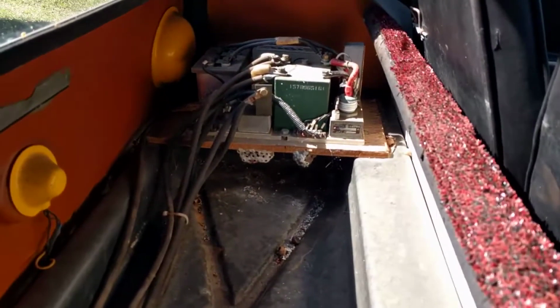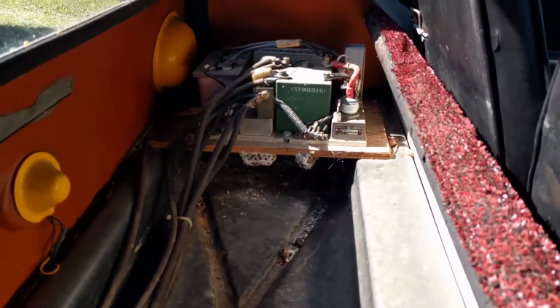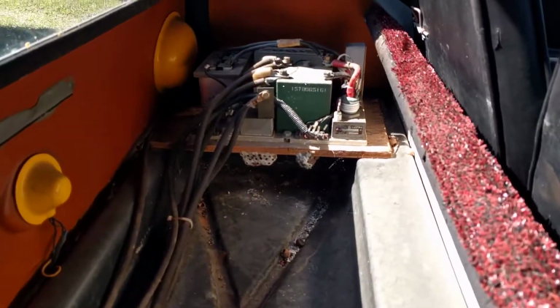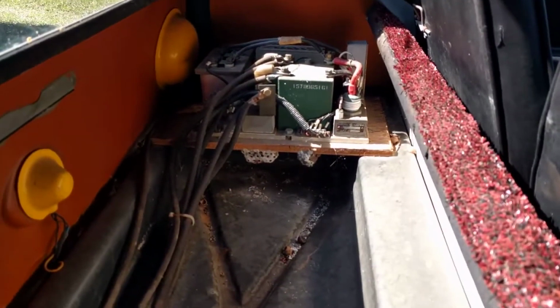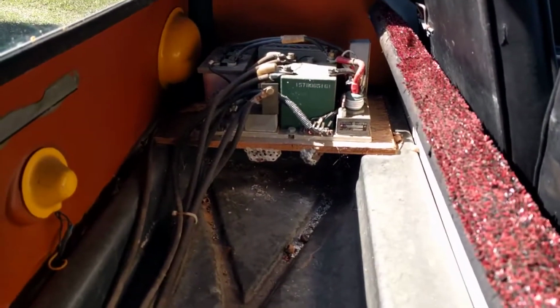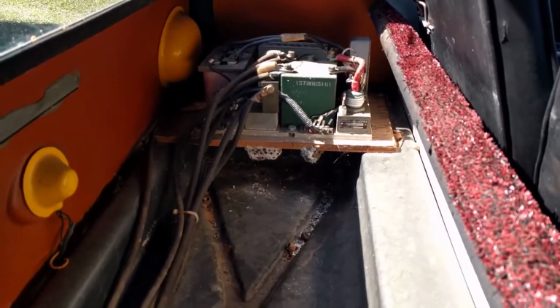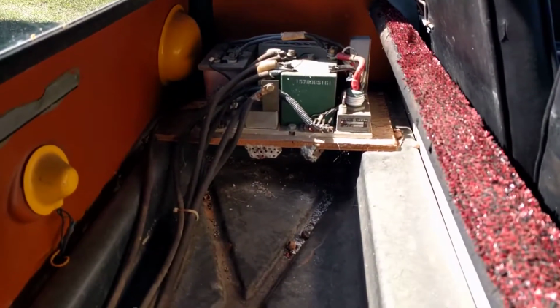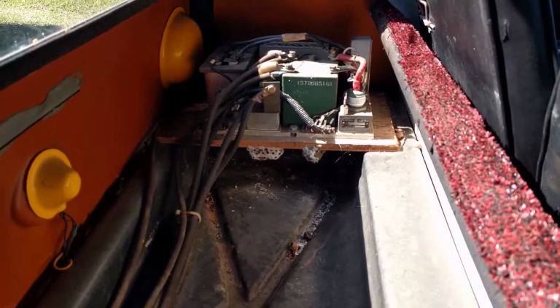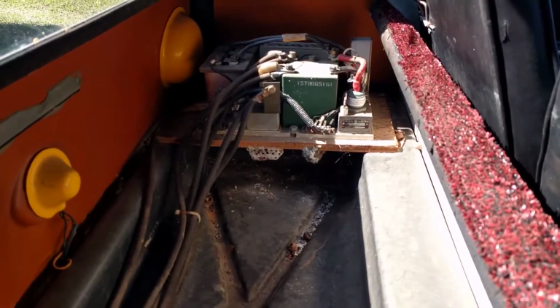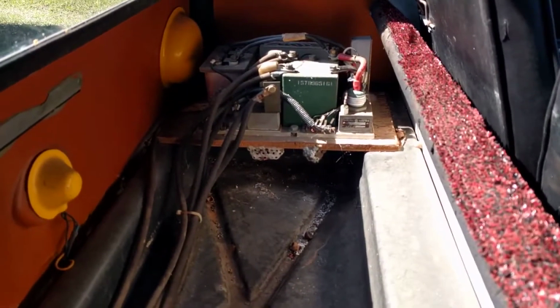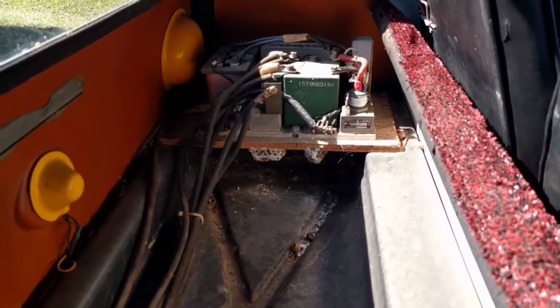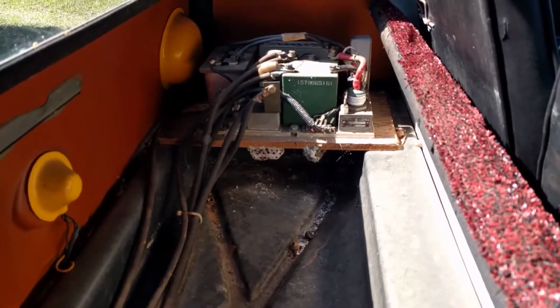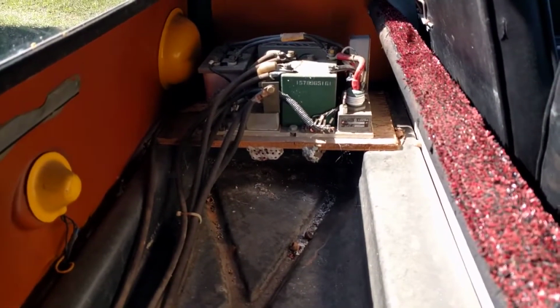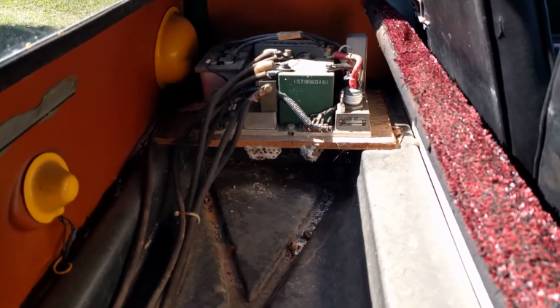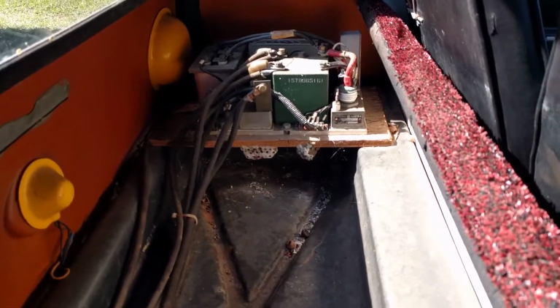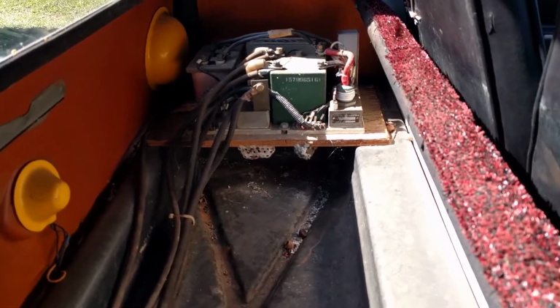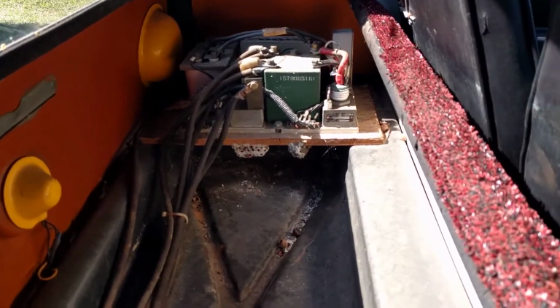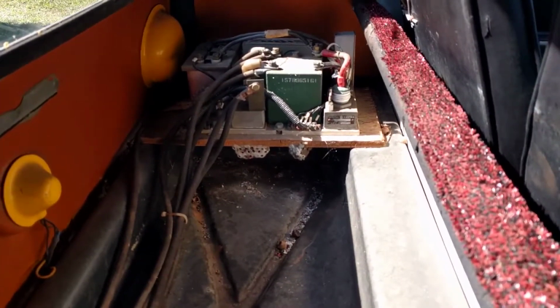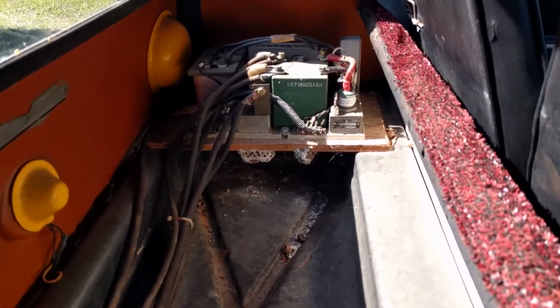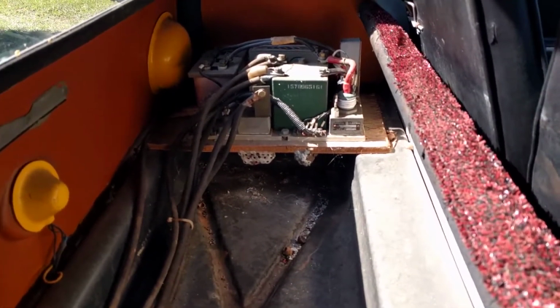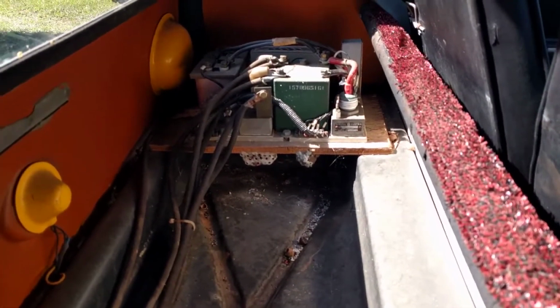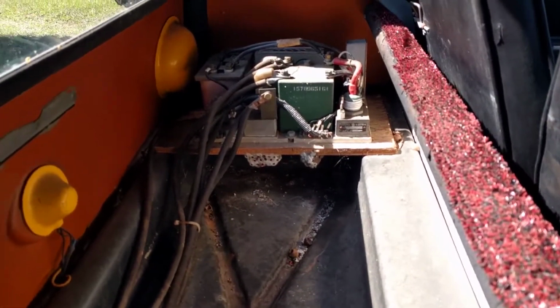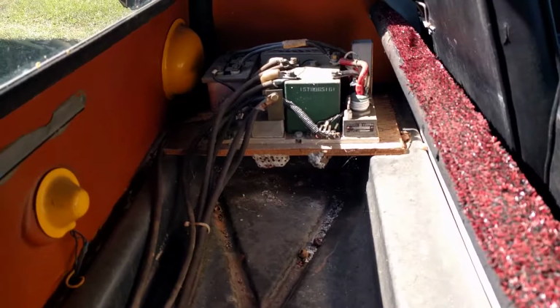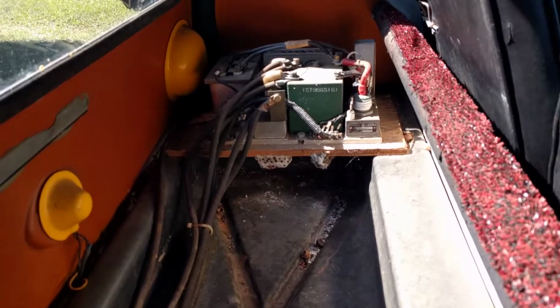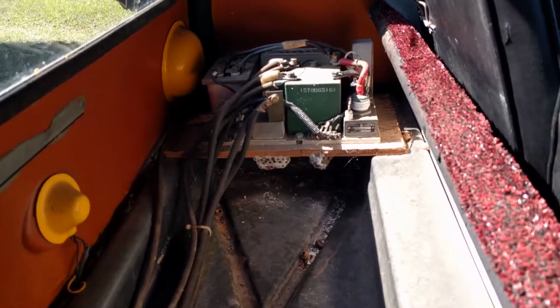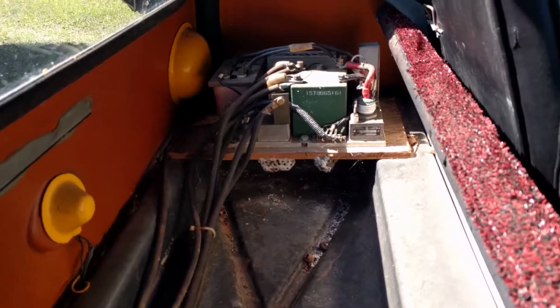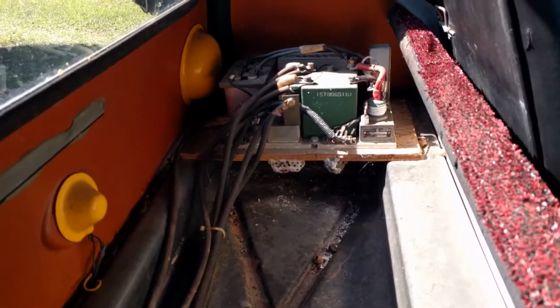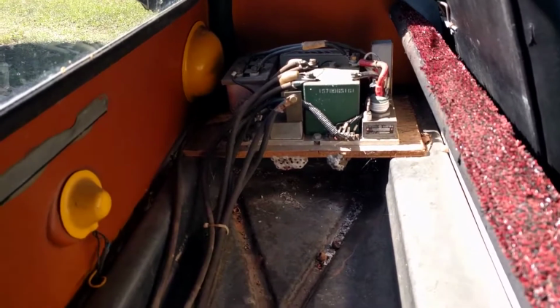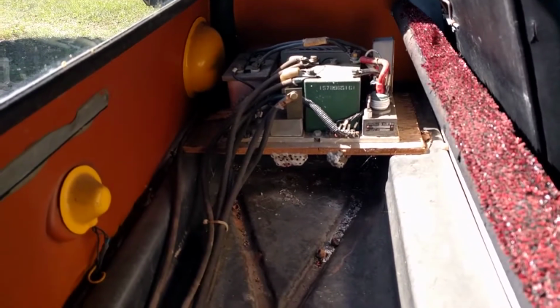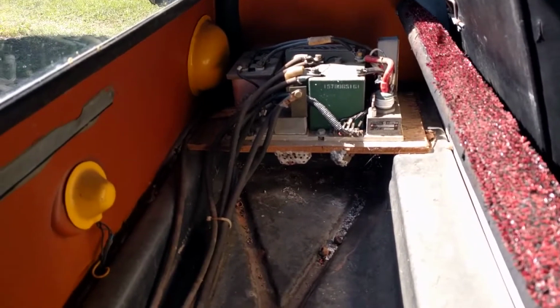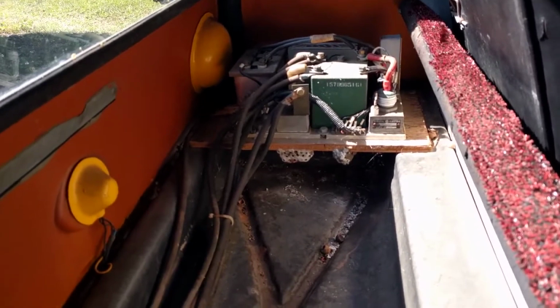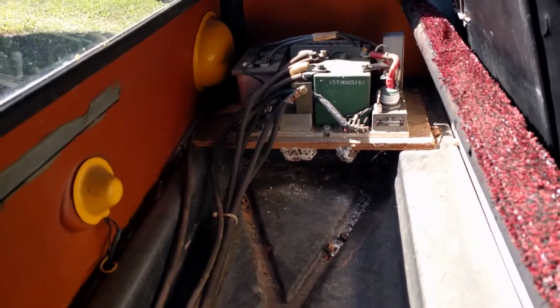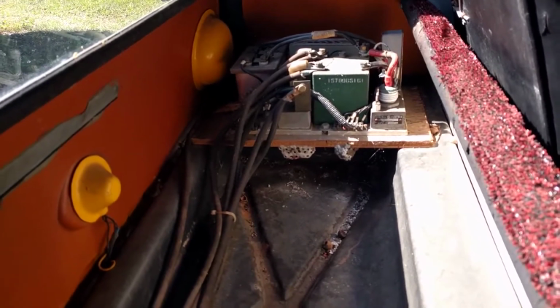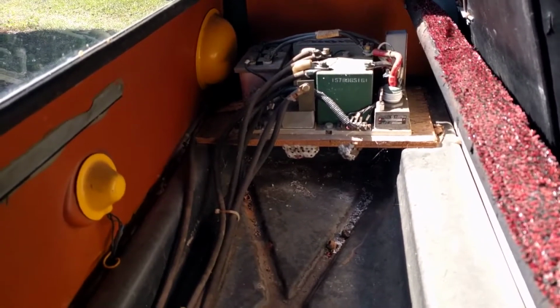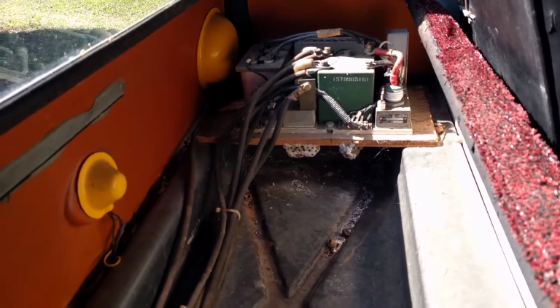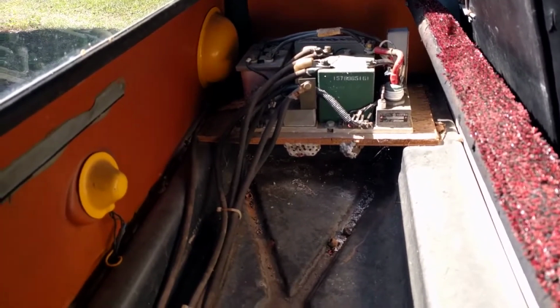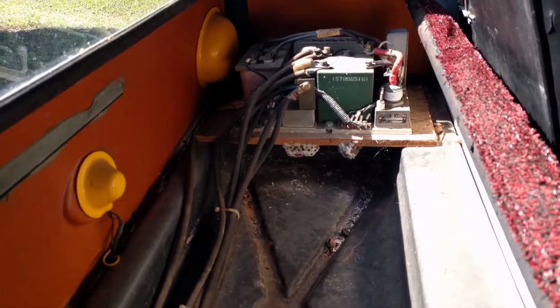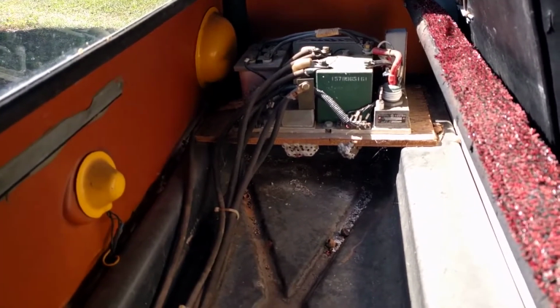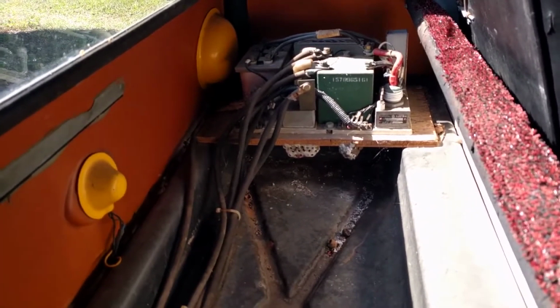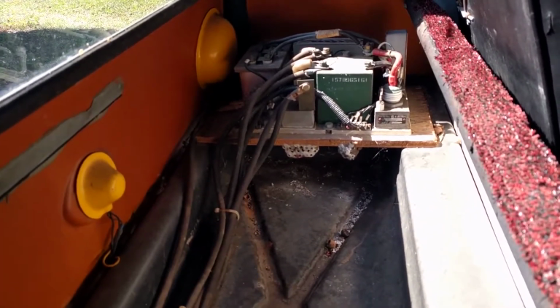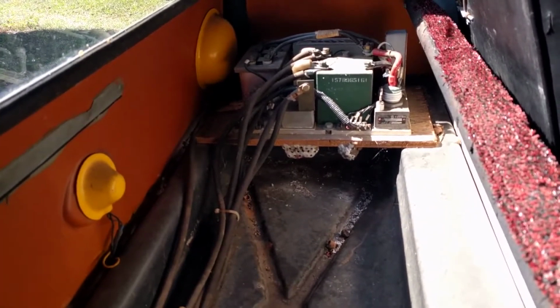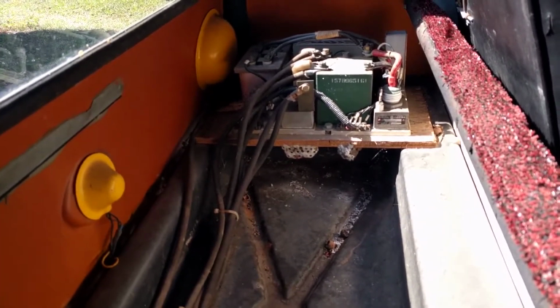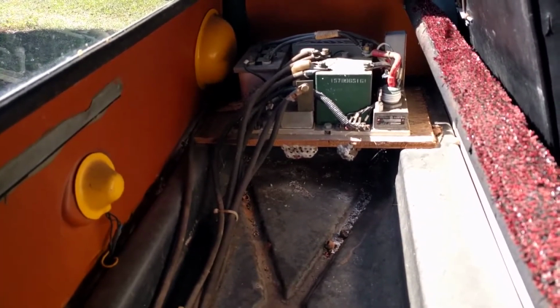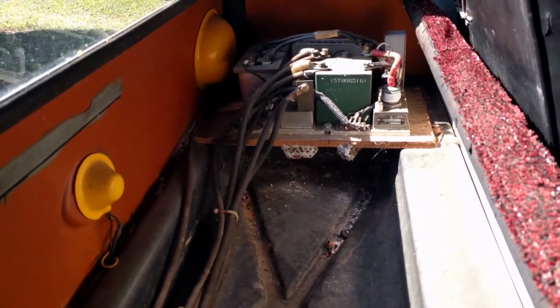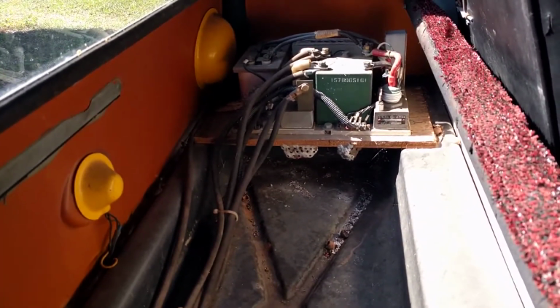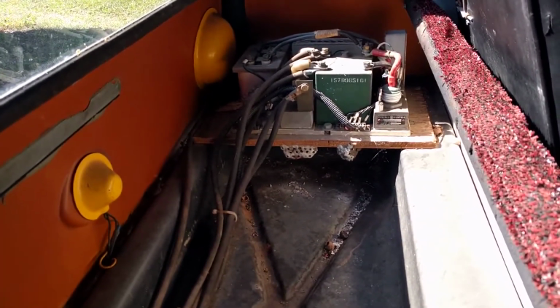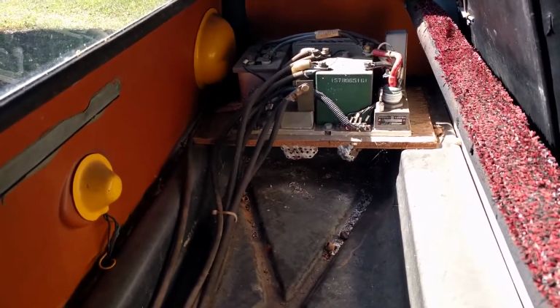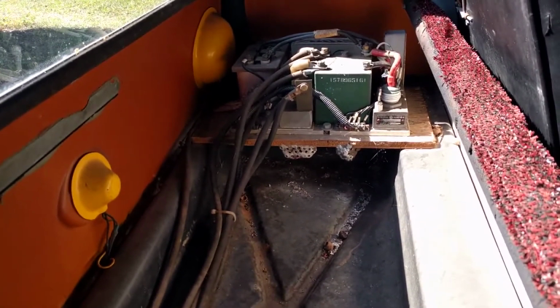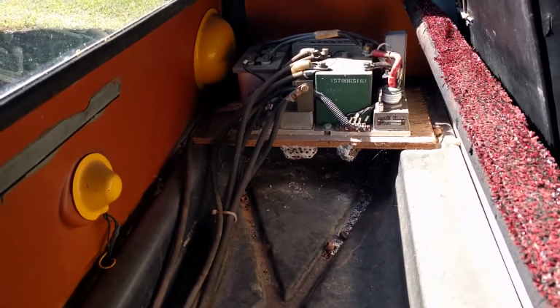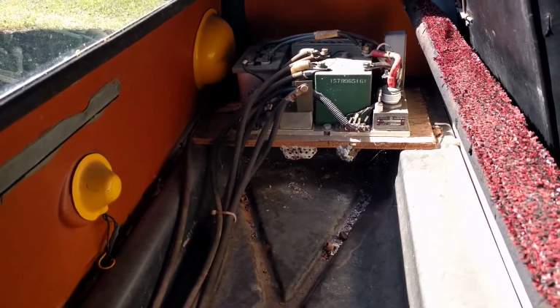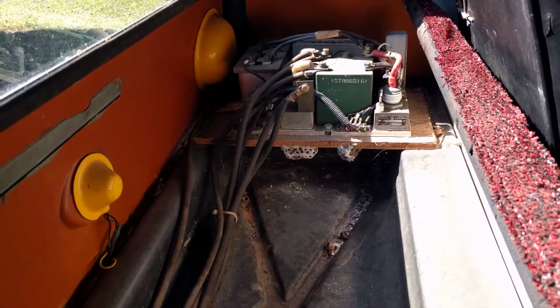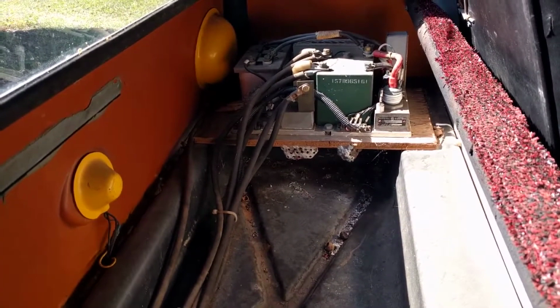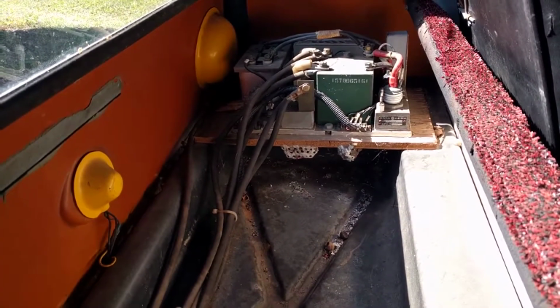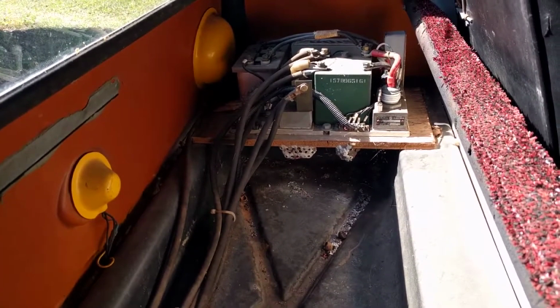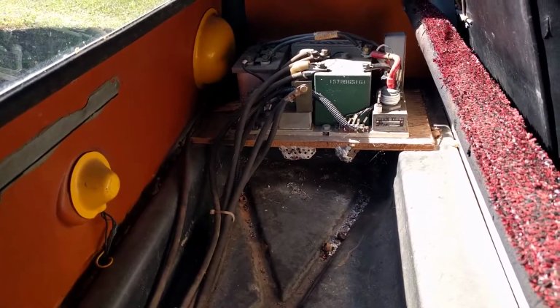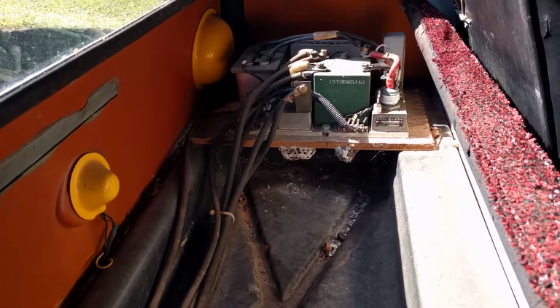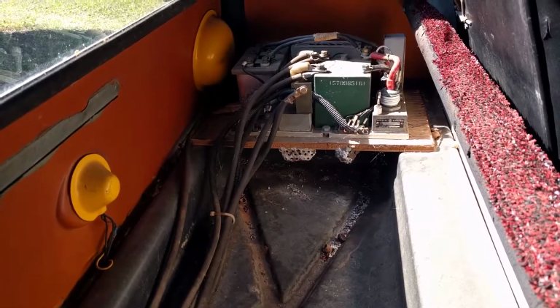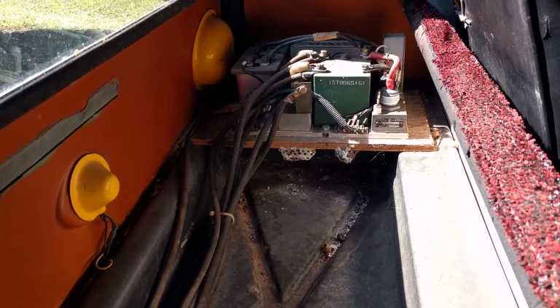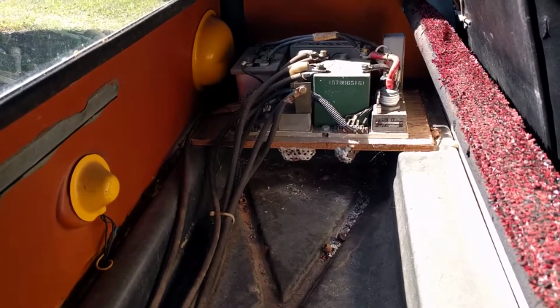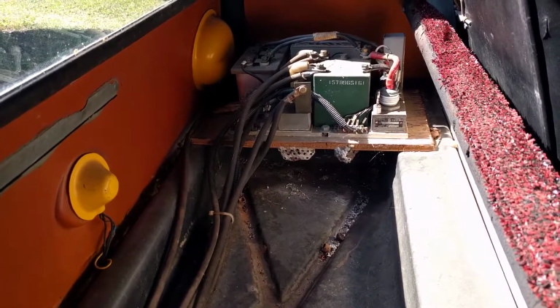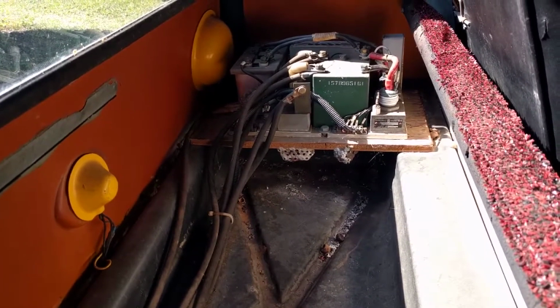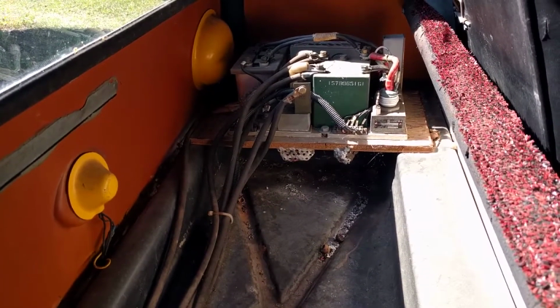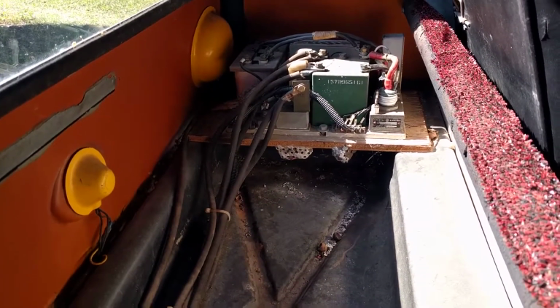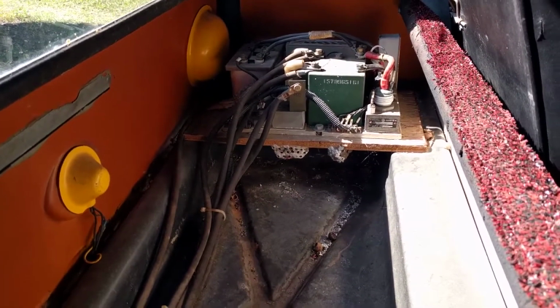There are some more electrical components back there. I think one of those is the resistor that lets you start off slowly.